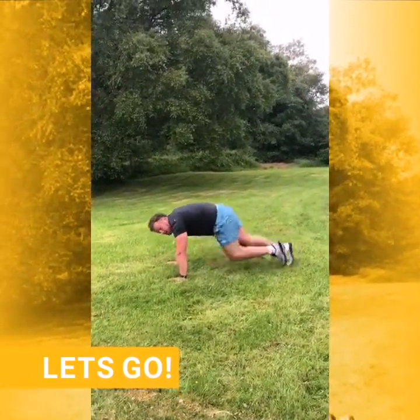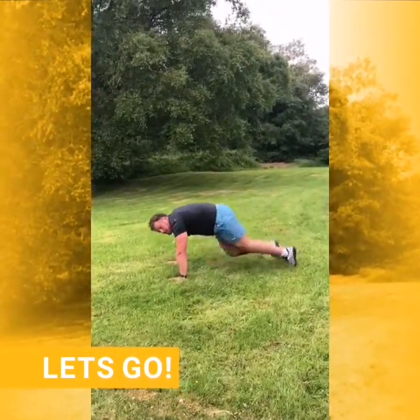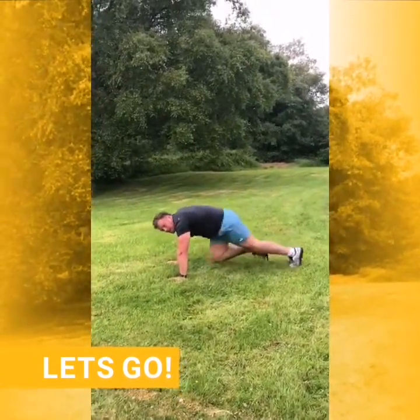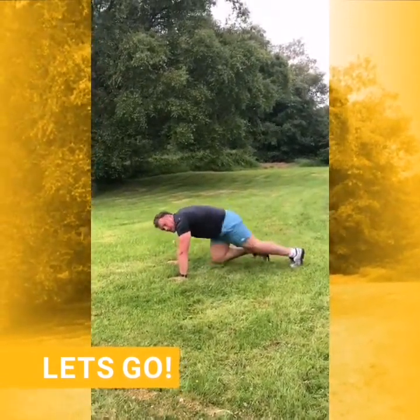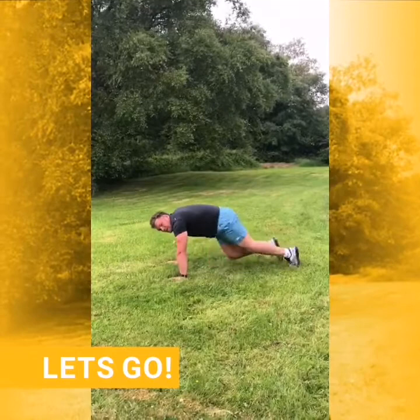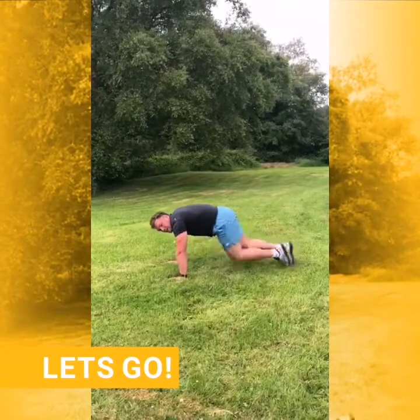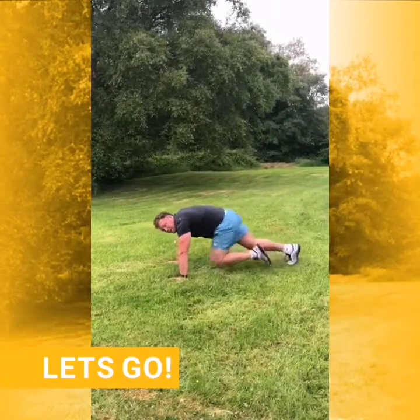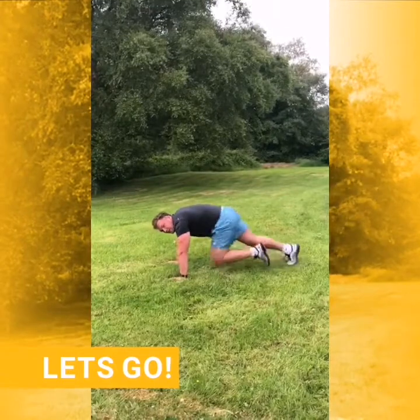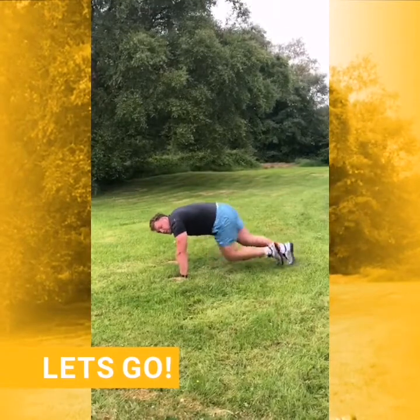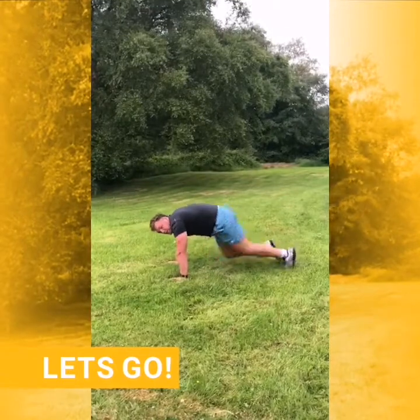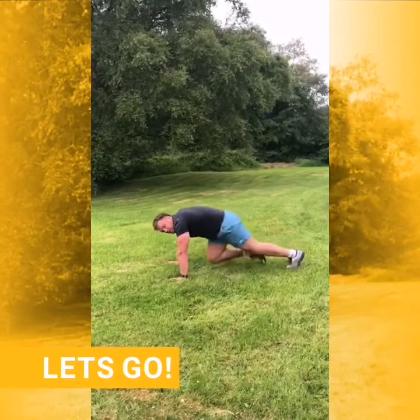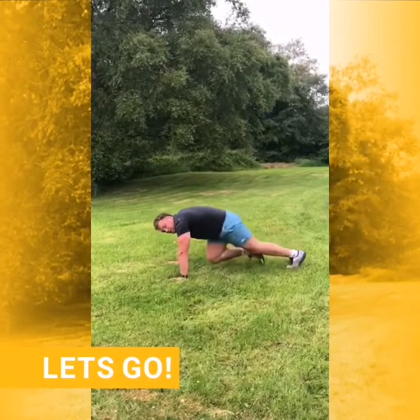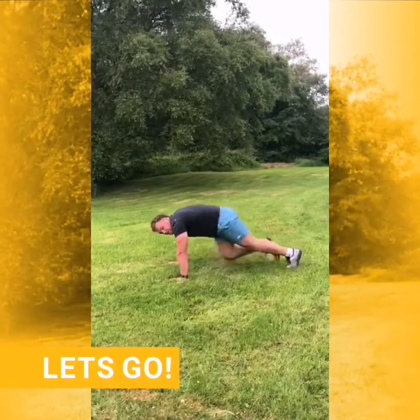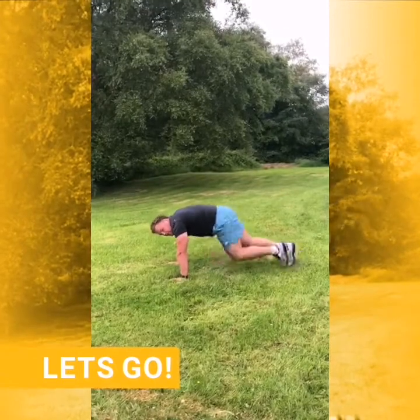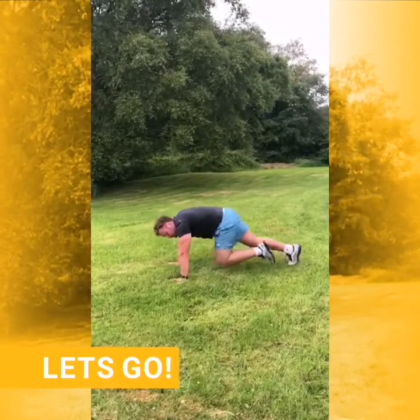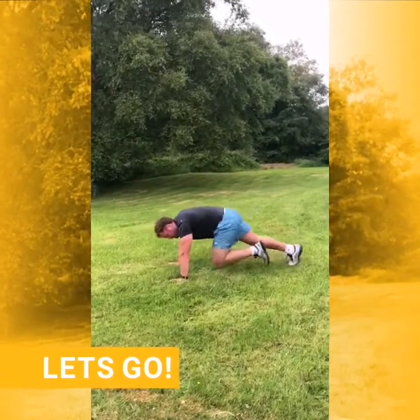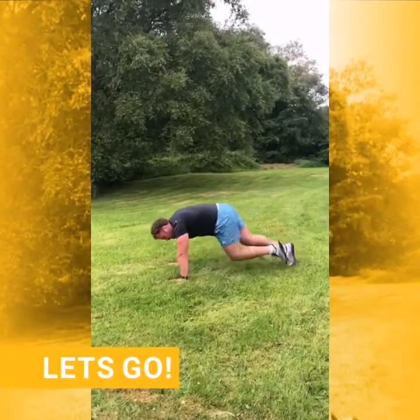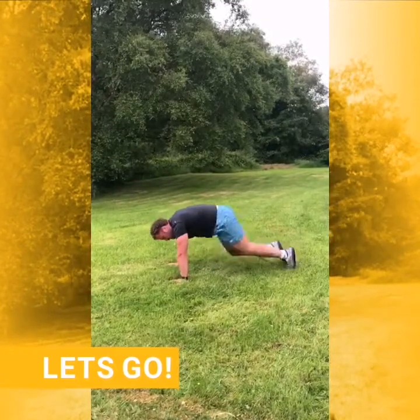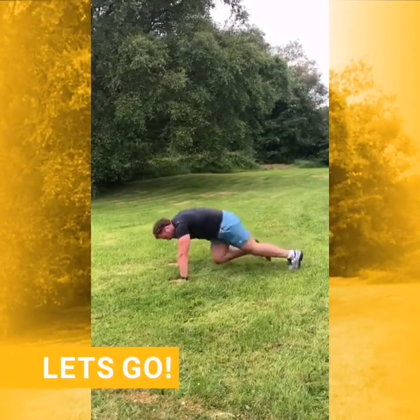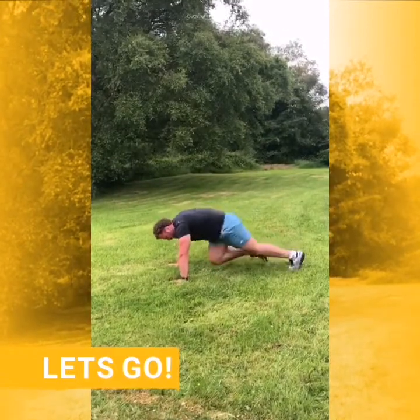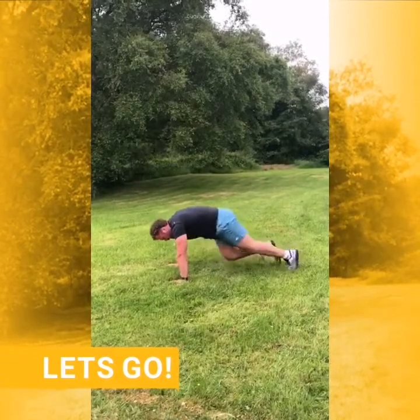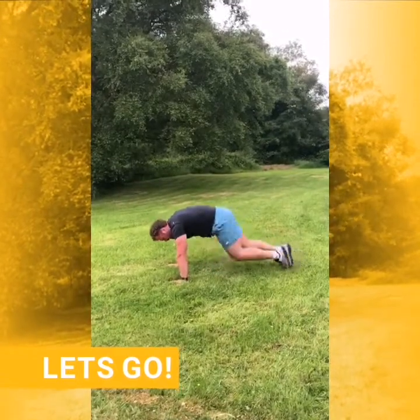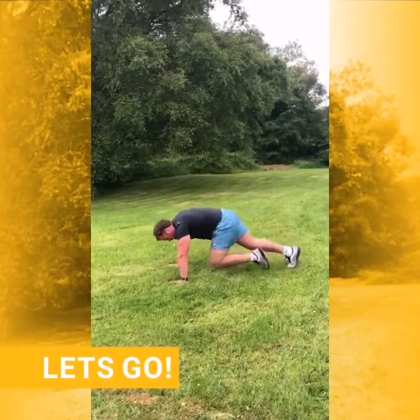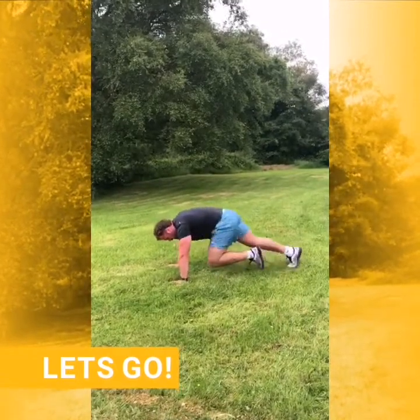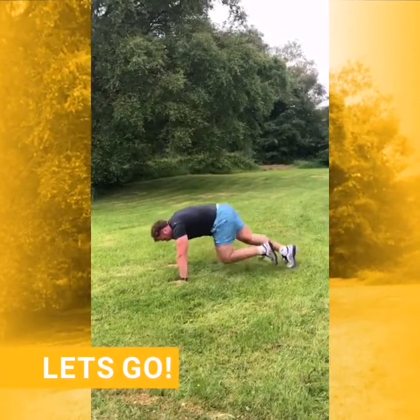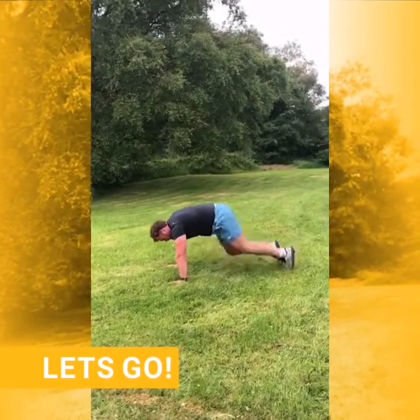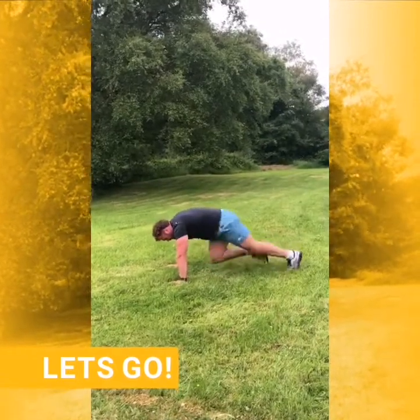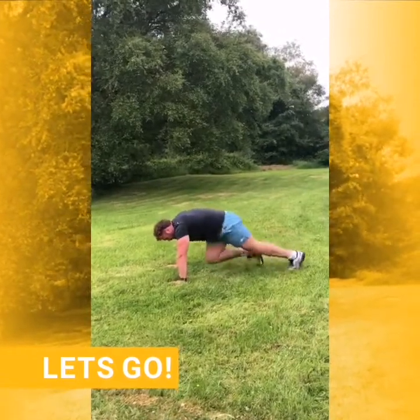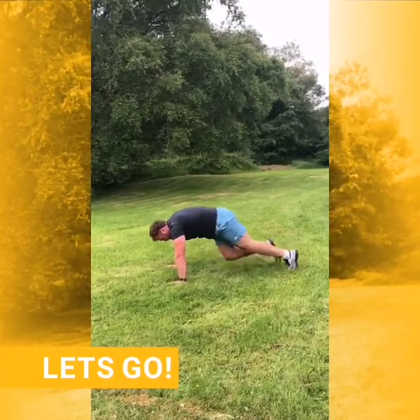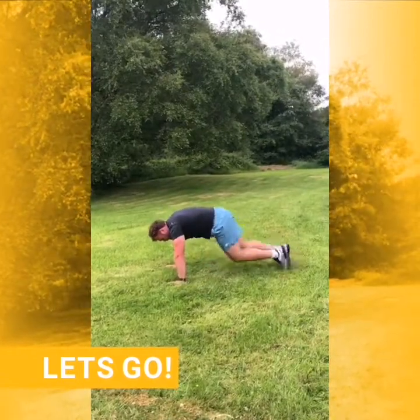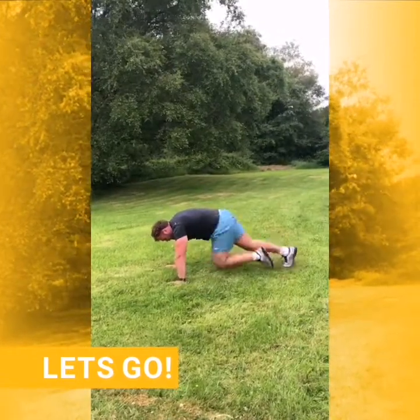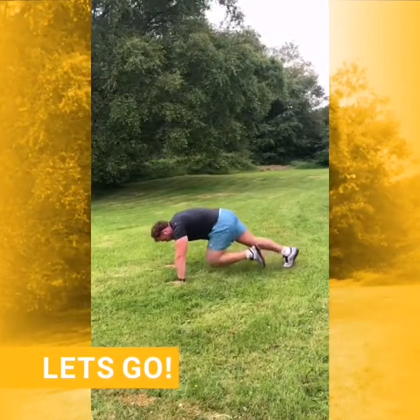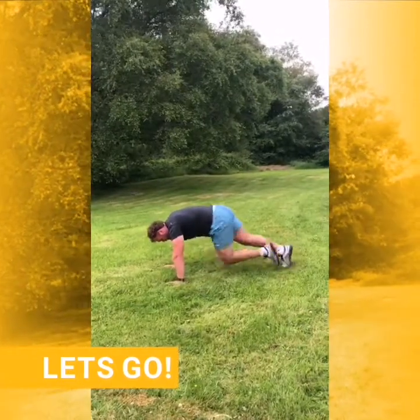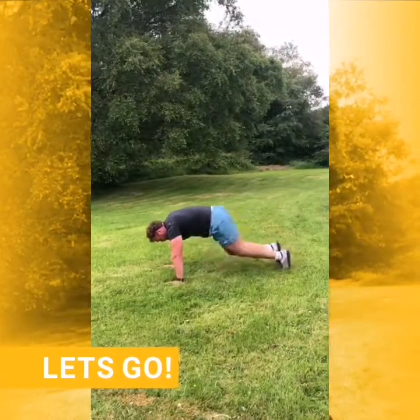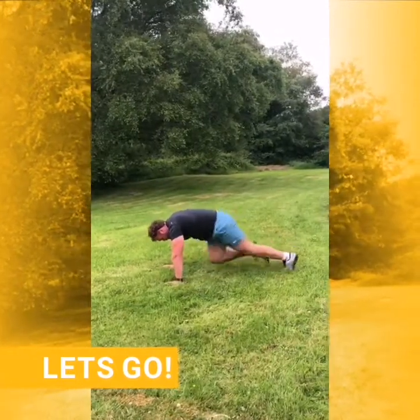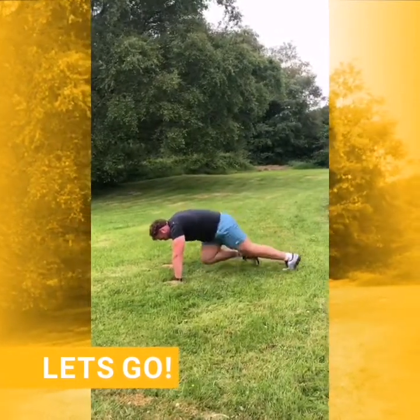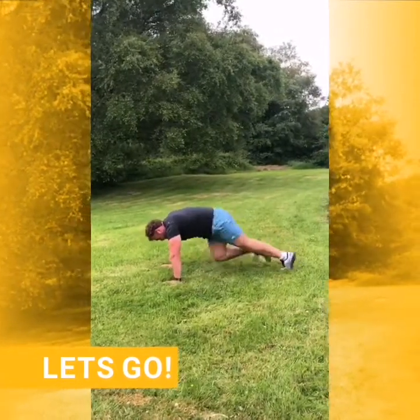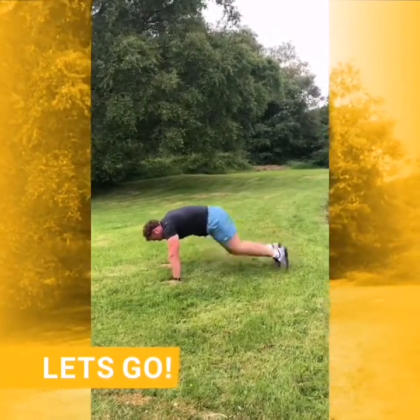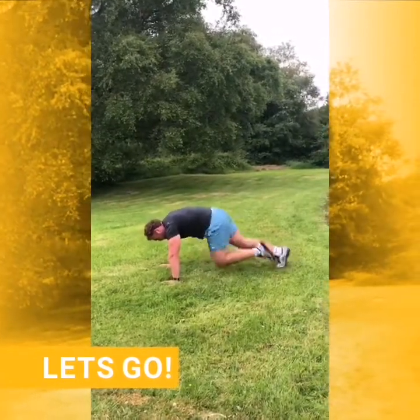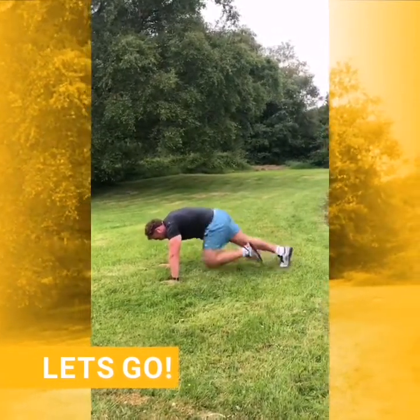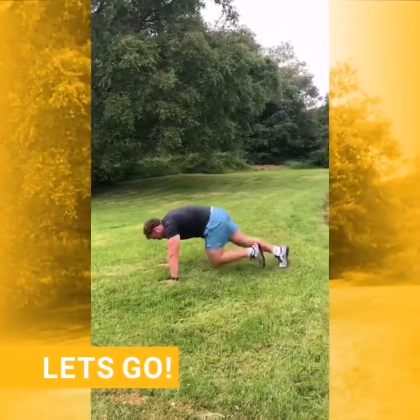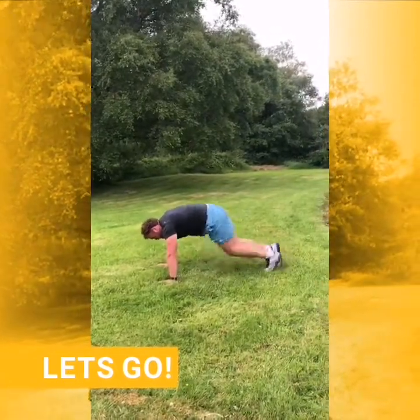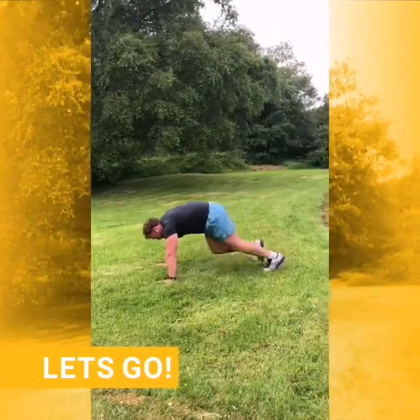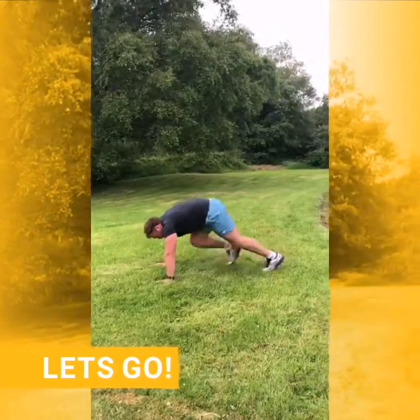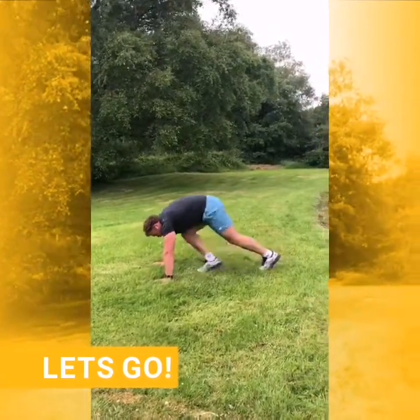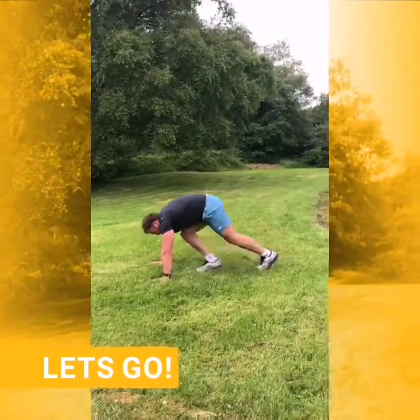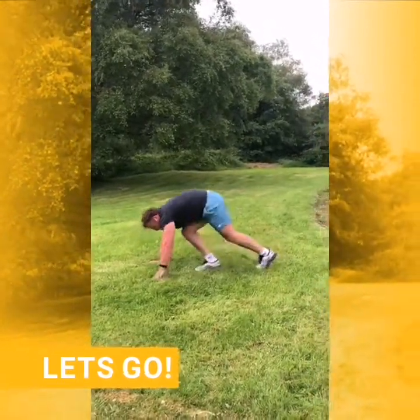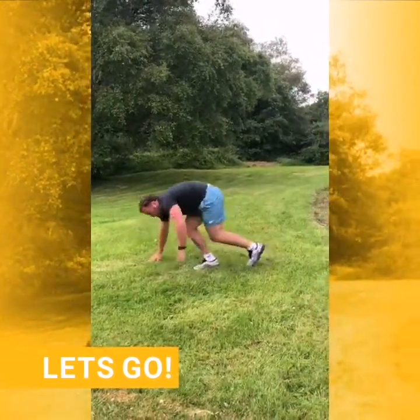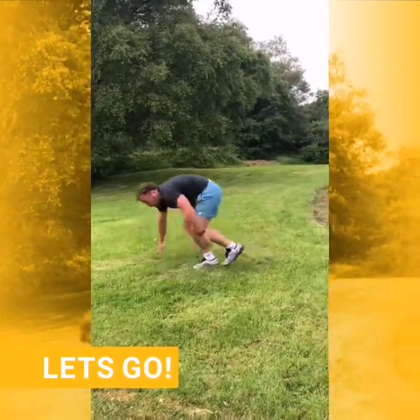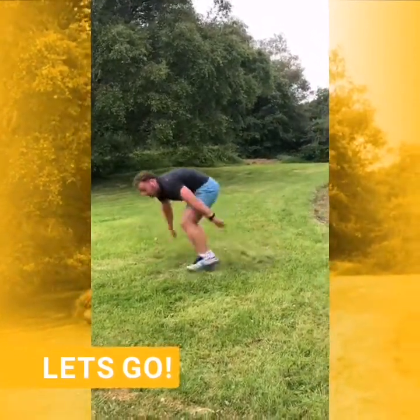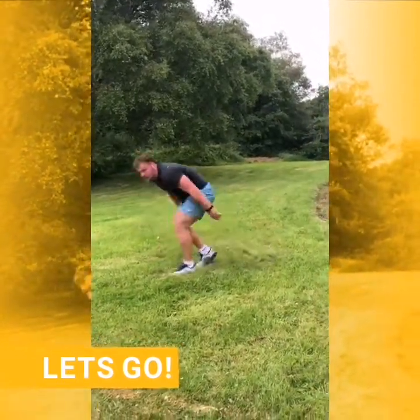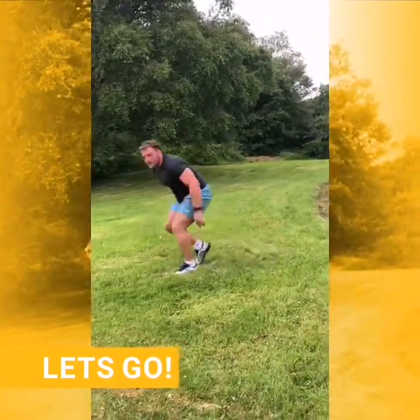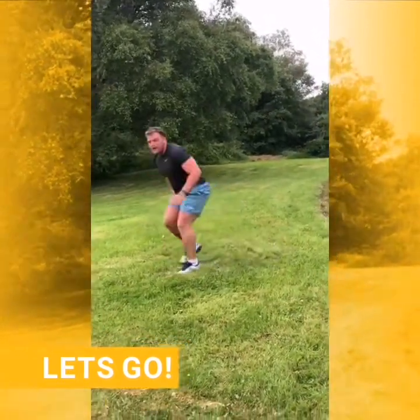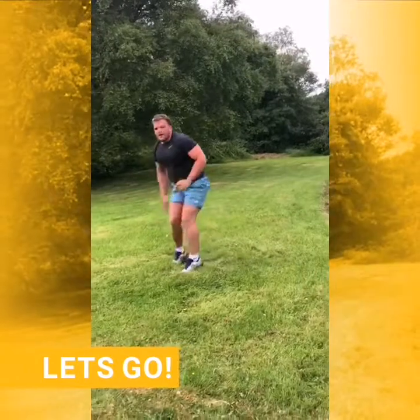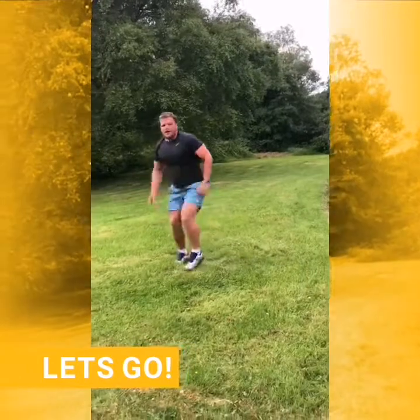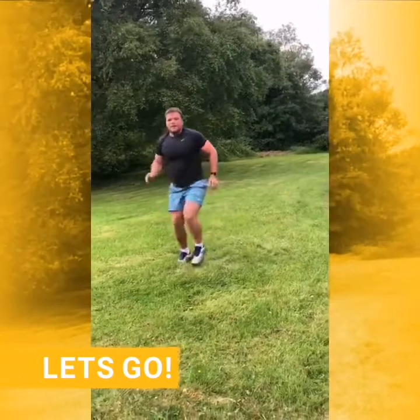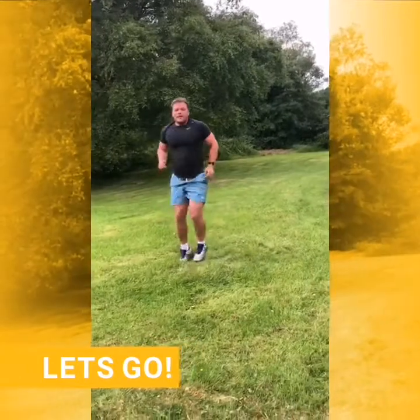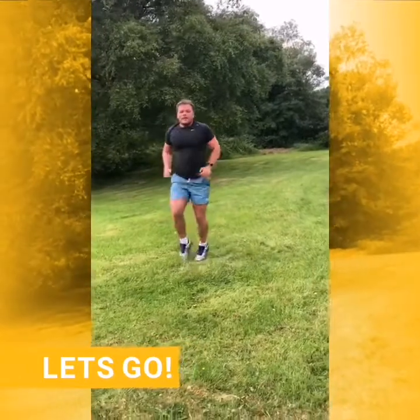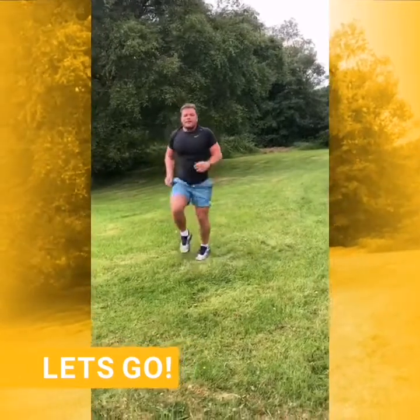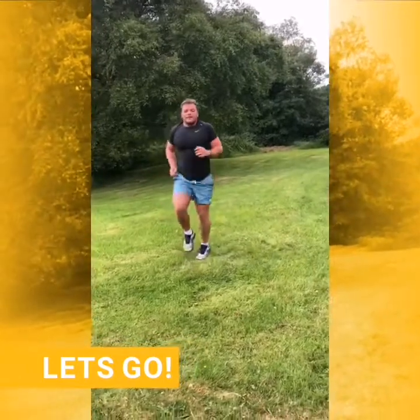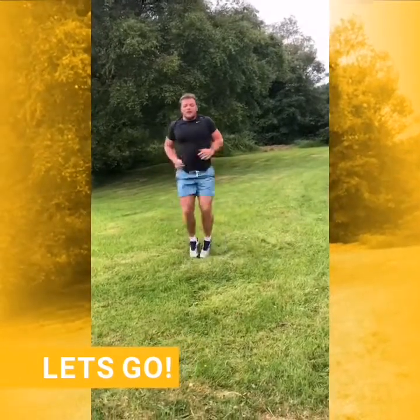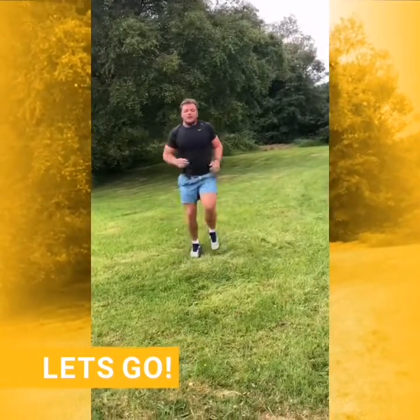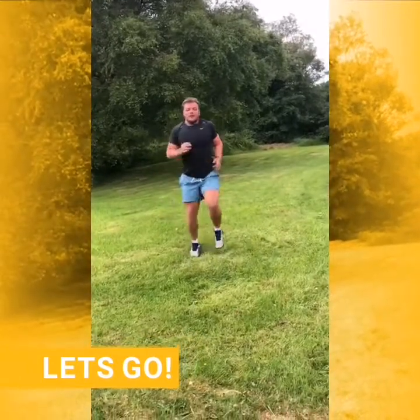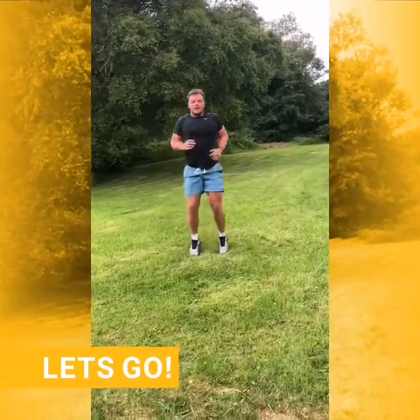Five, four, three, two, one. Back into jogging.